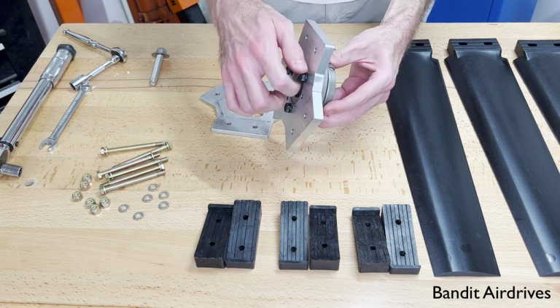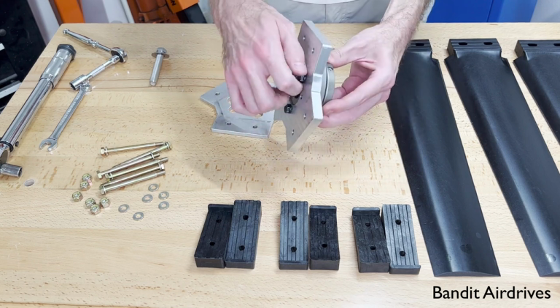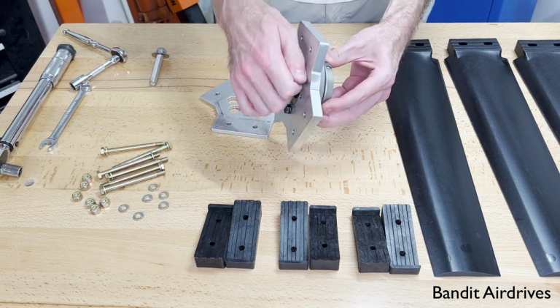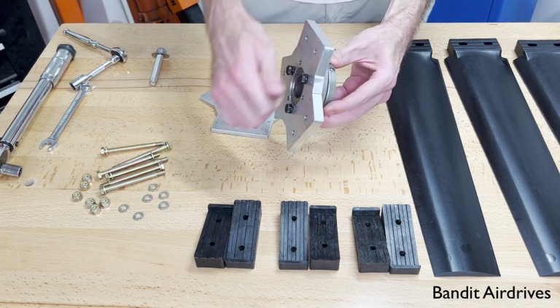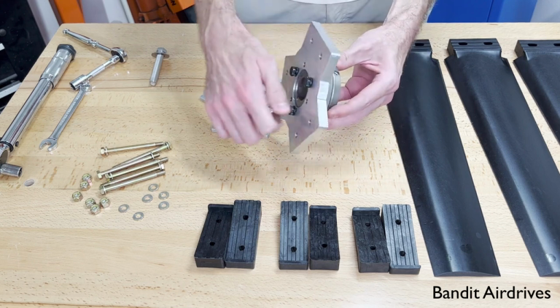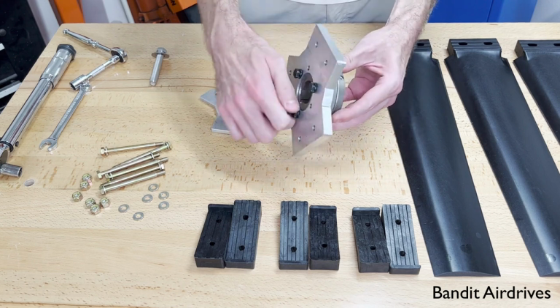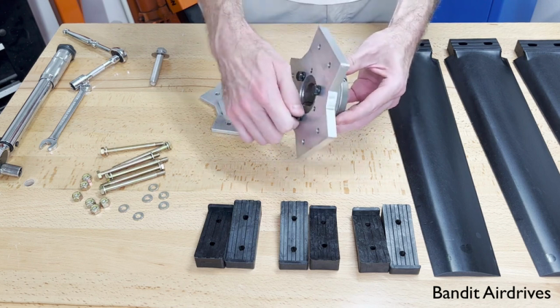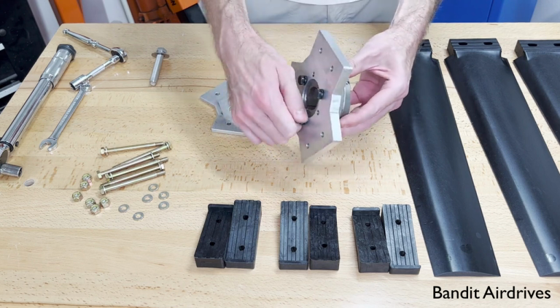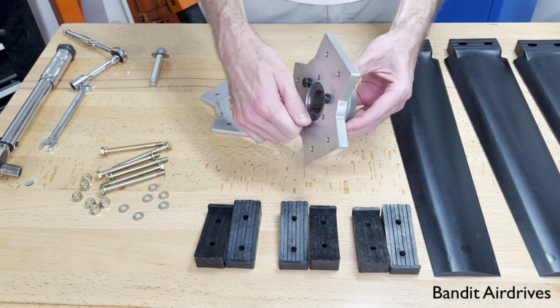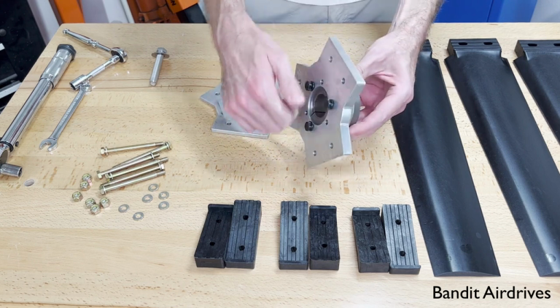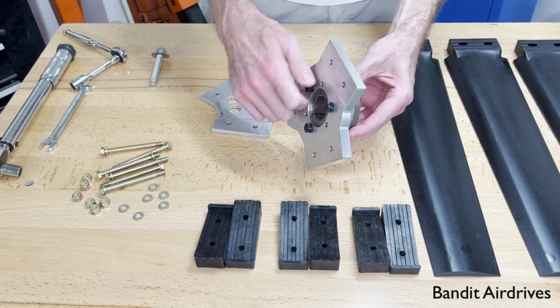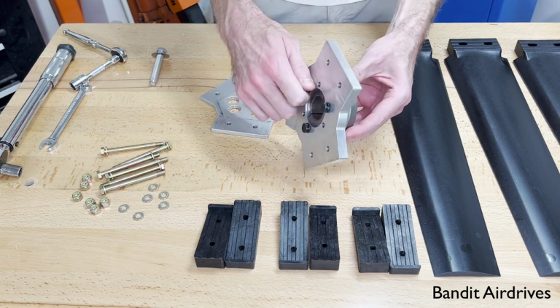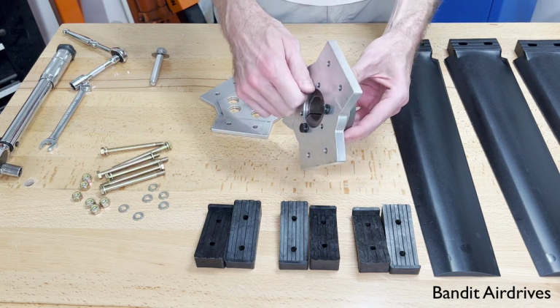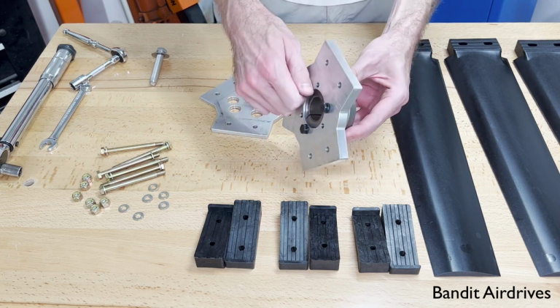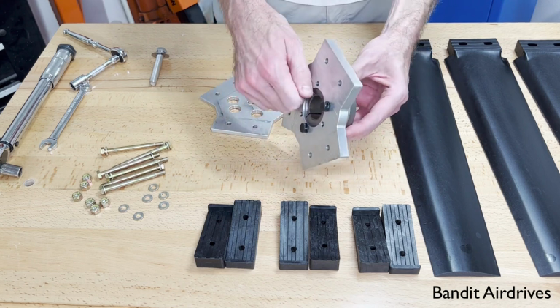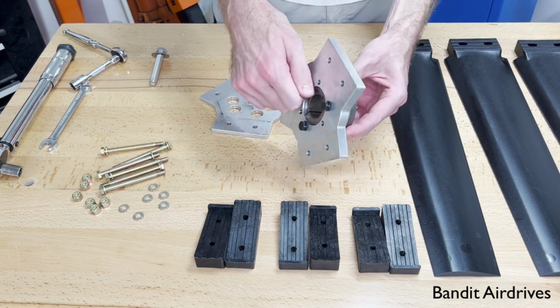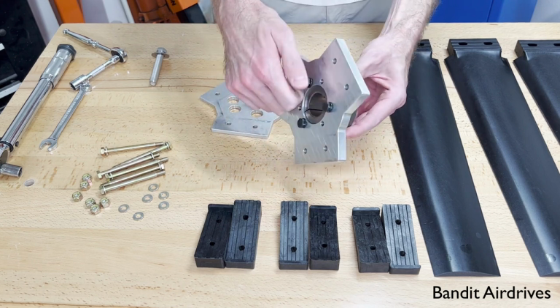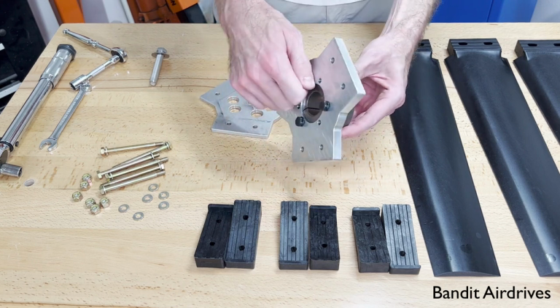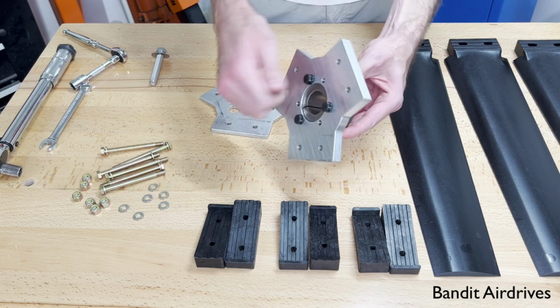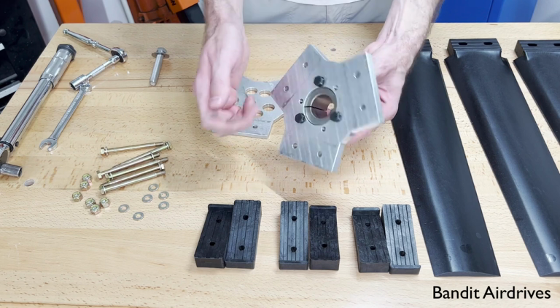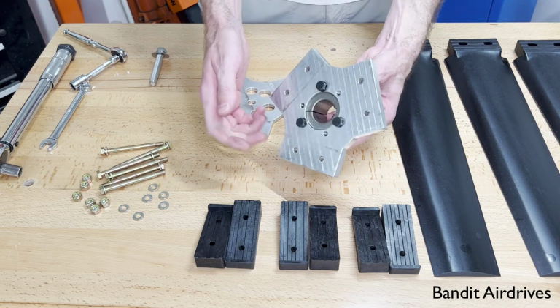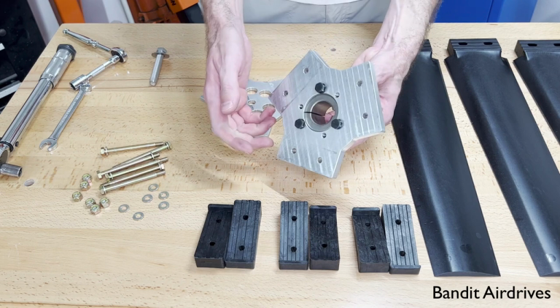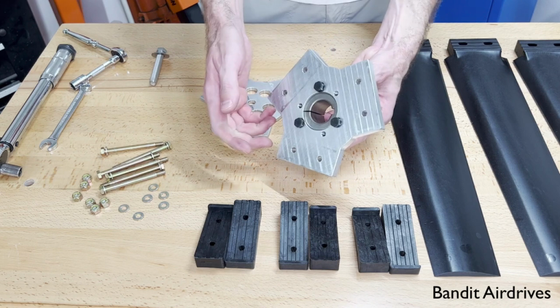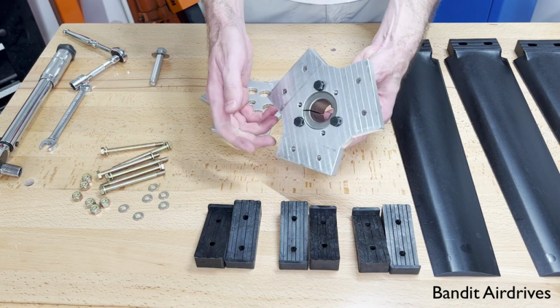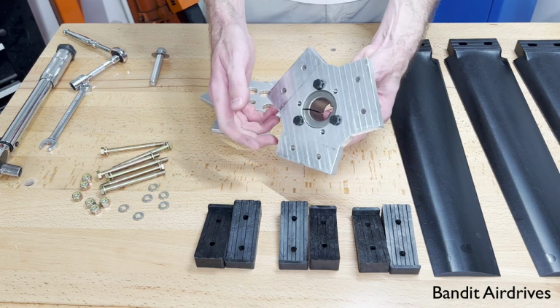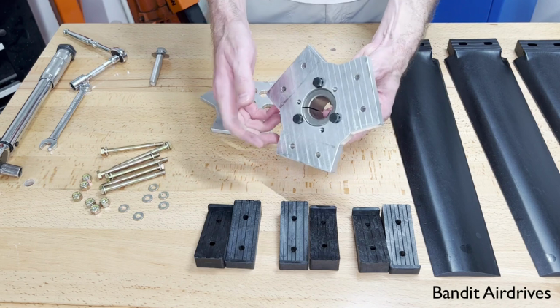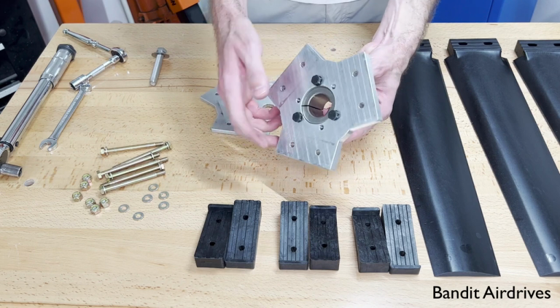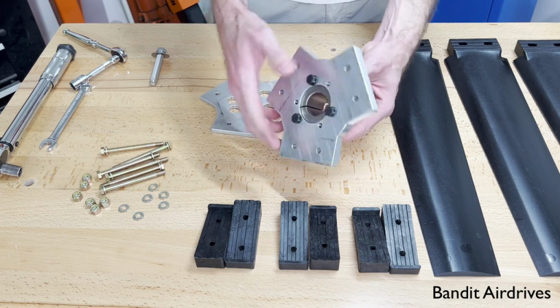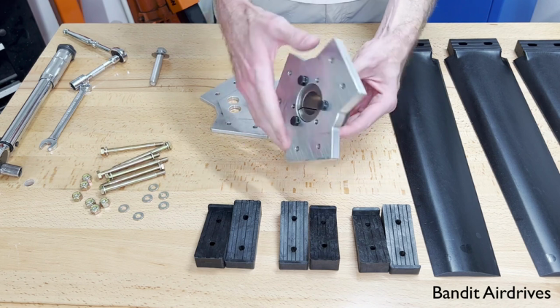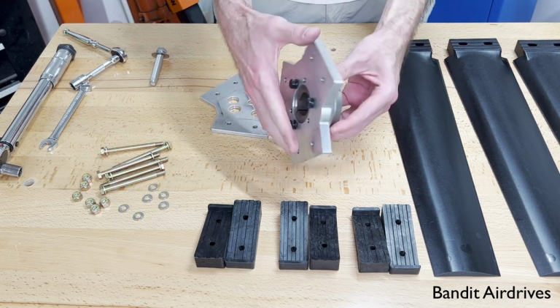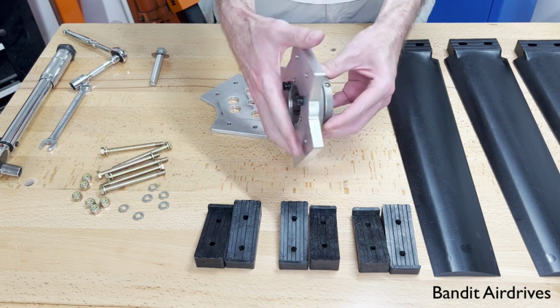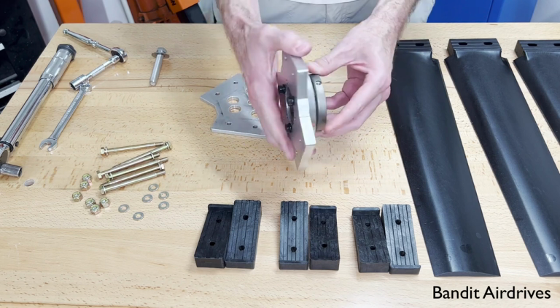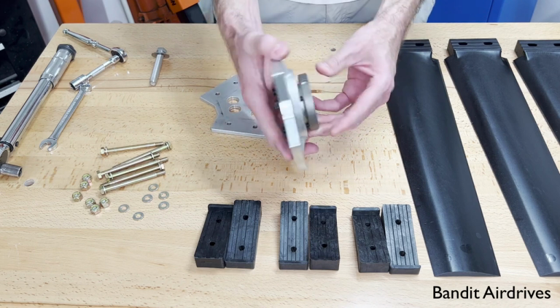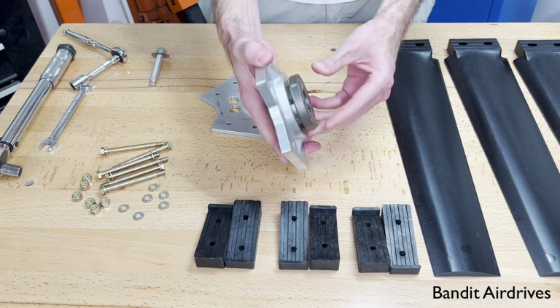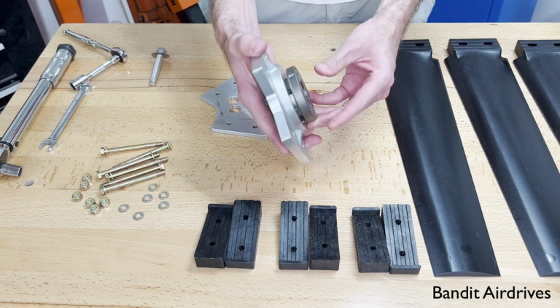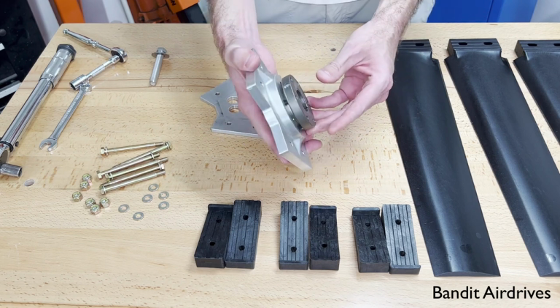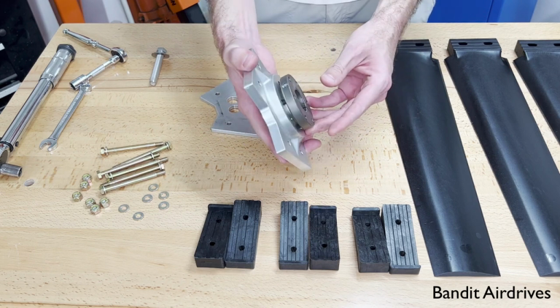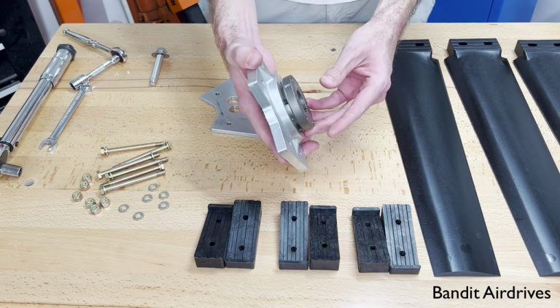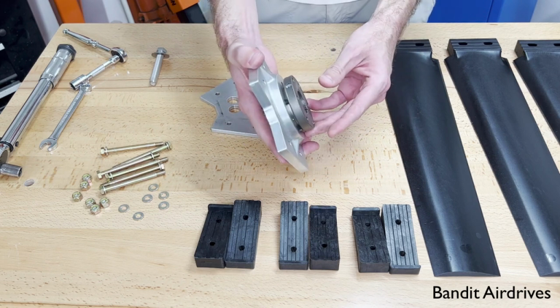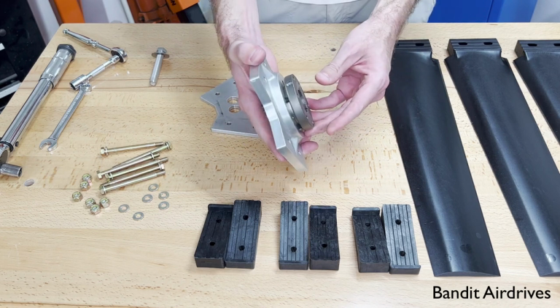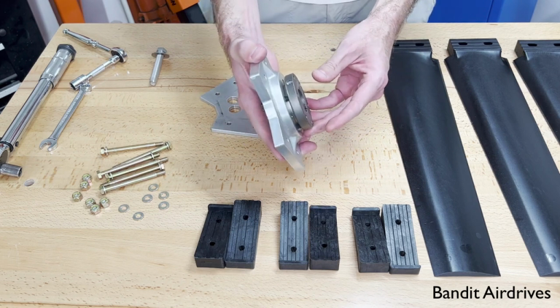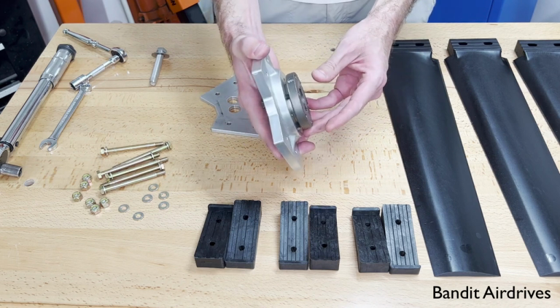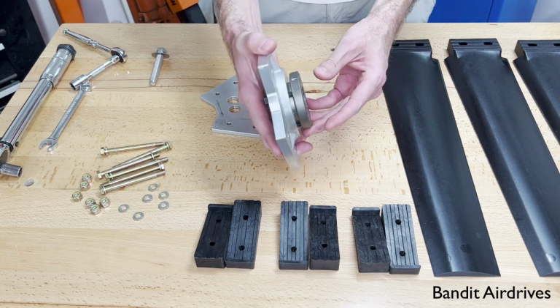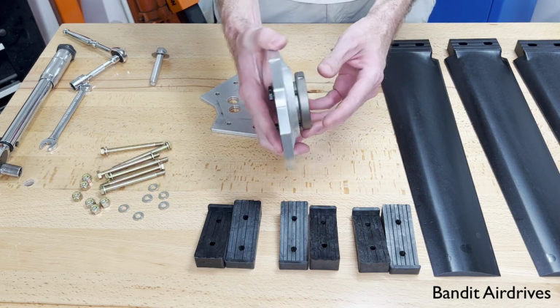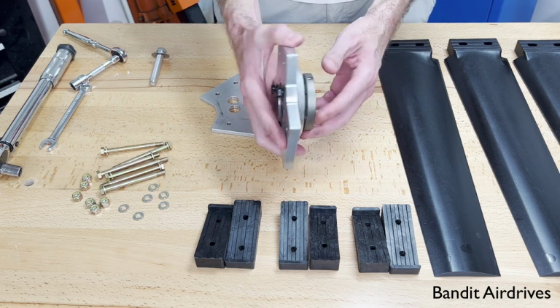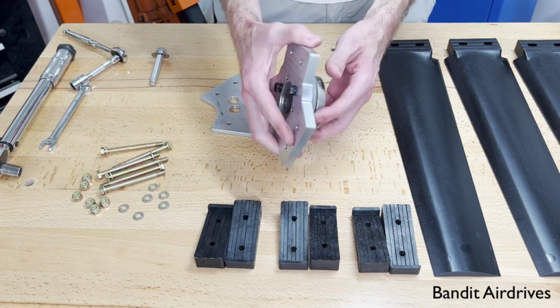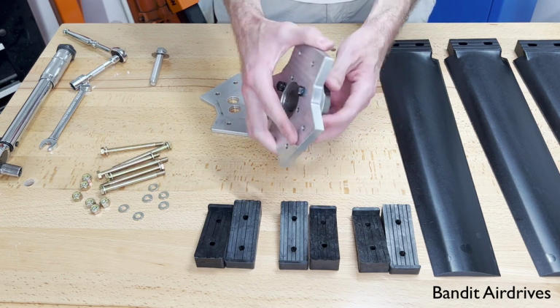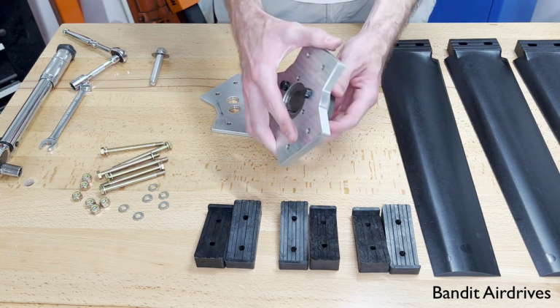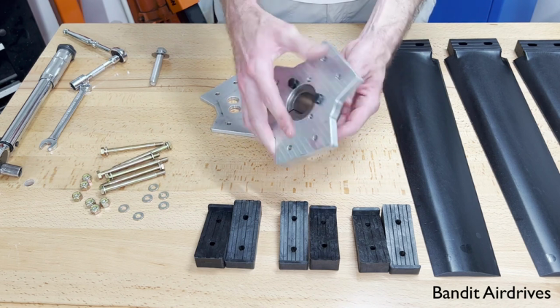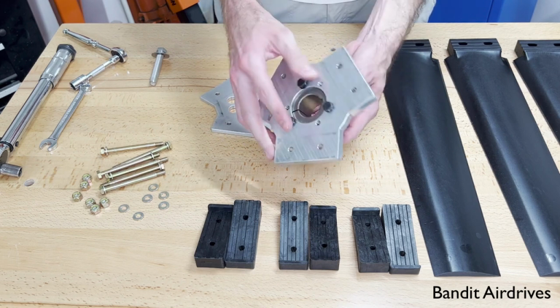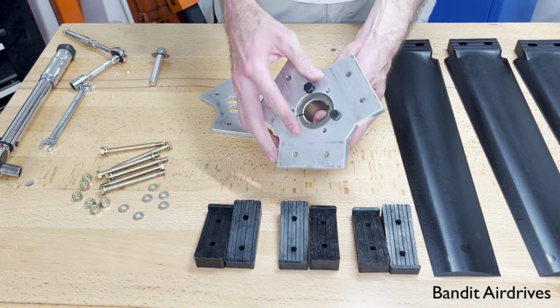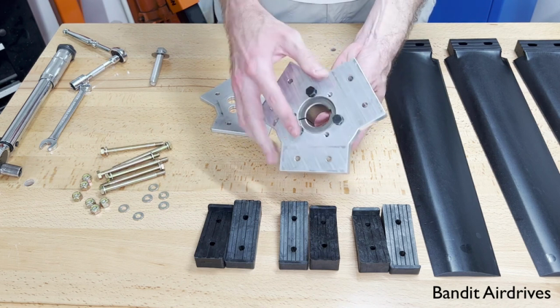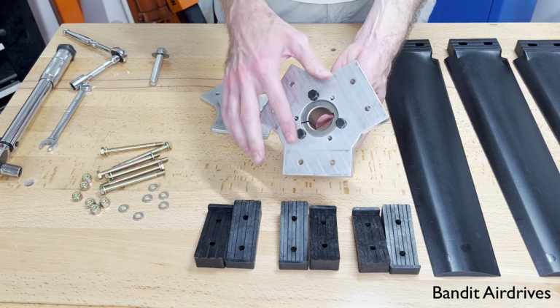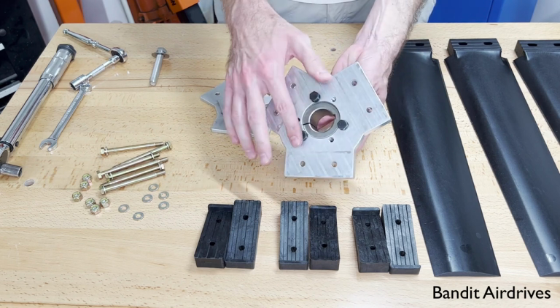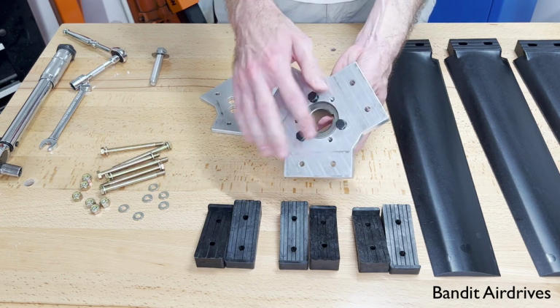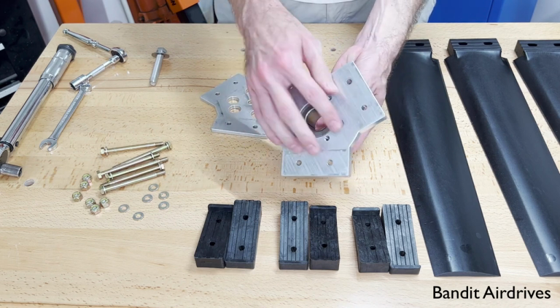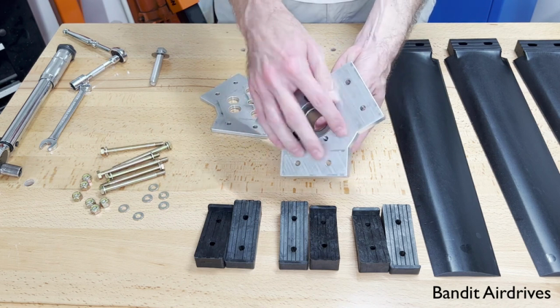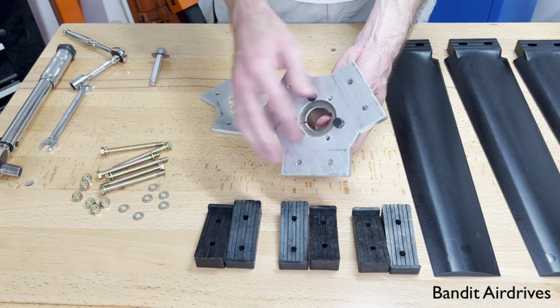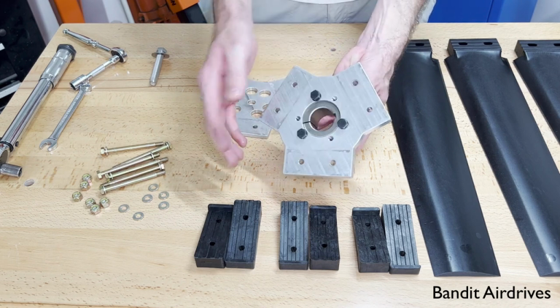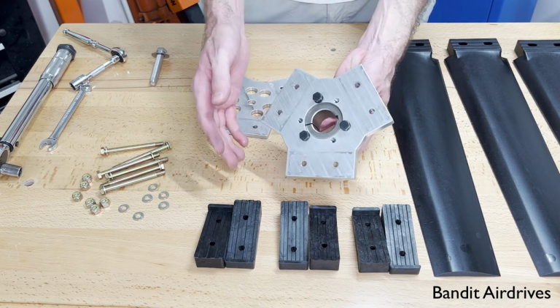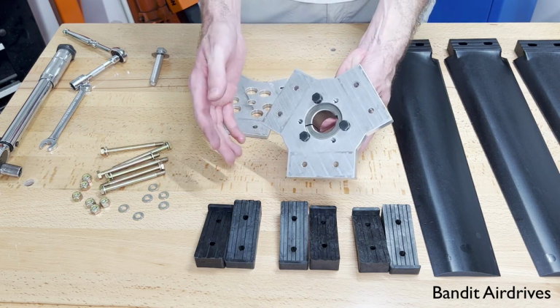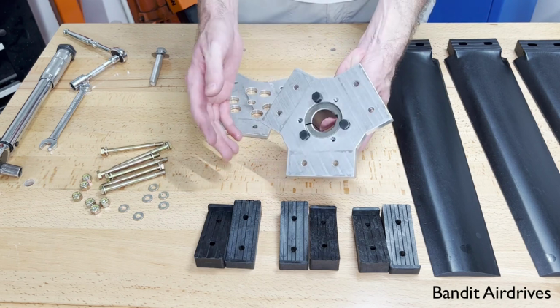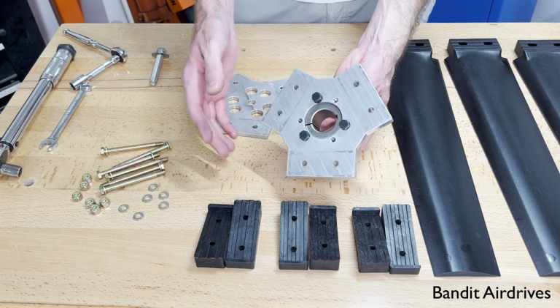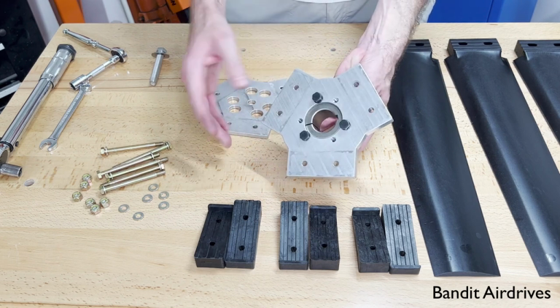For now, I'm just kind of snugging these up very gently just to make sure it's staying in place. We don't want to actually tighten these just yet.